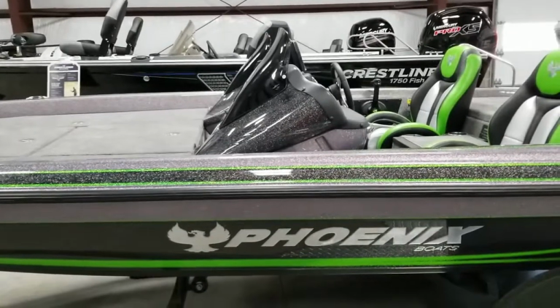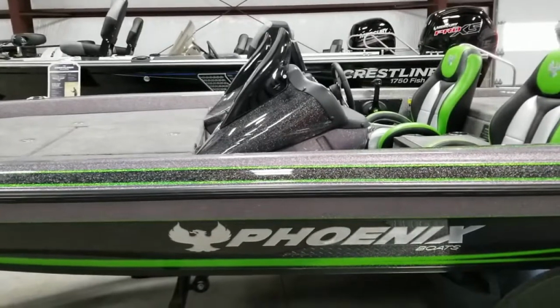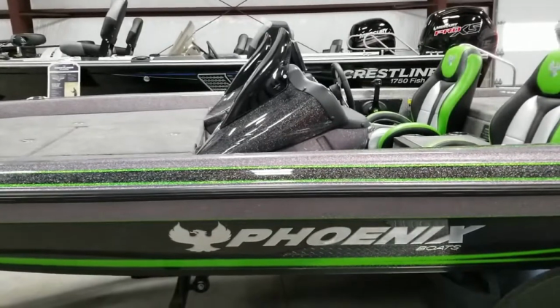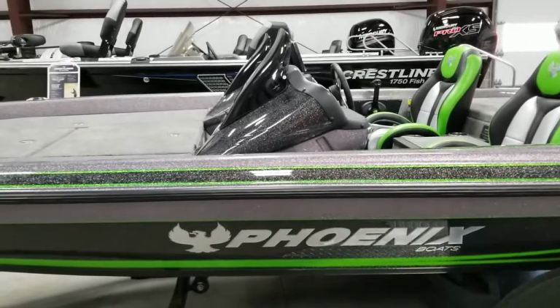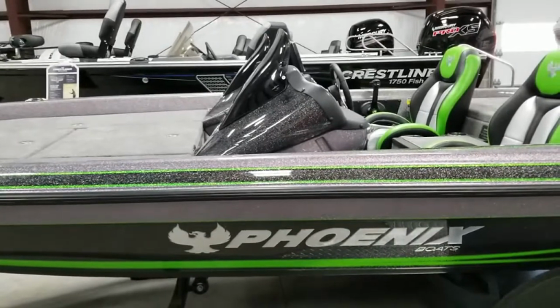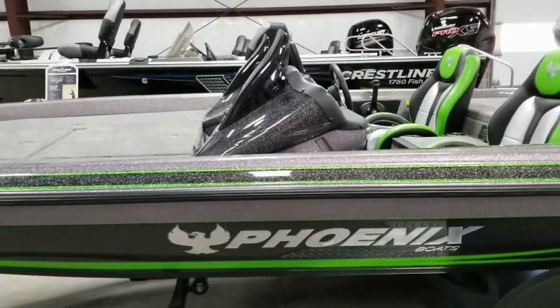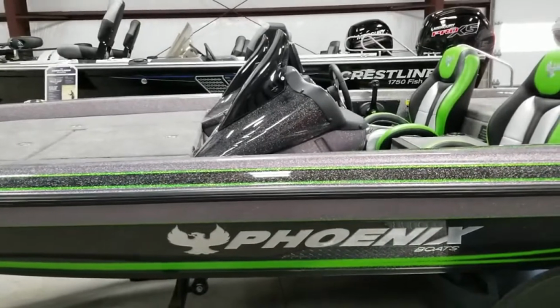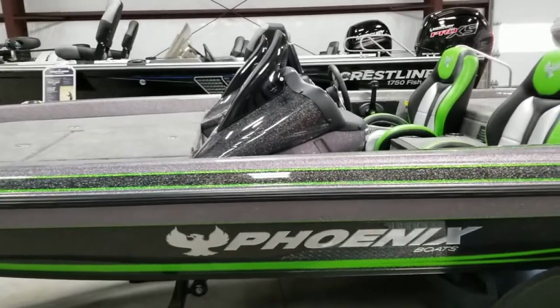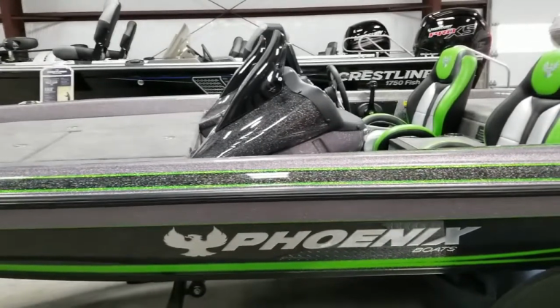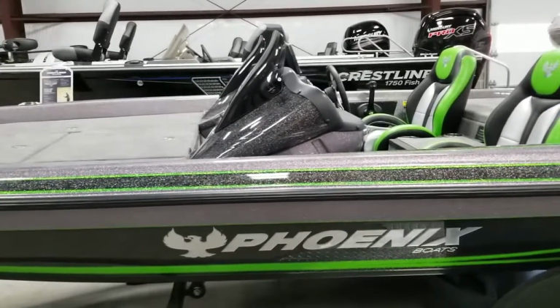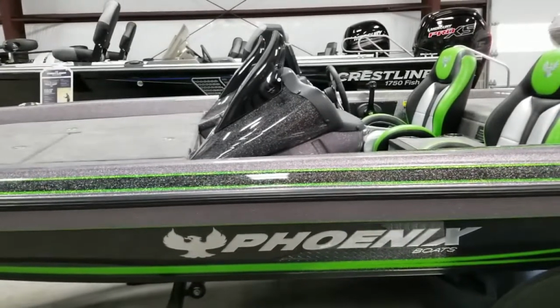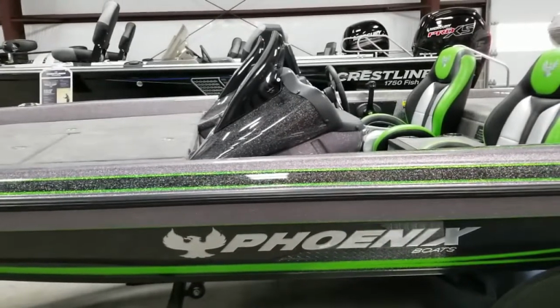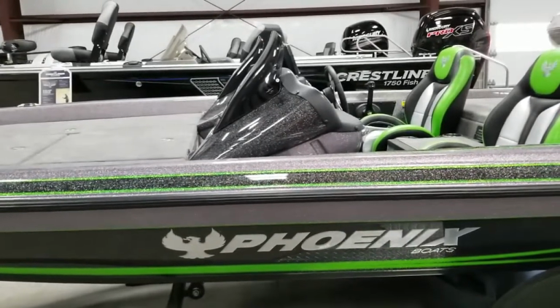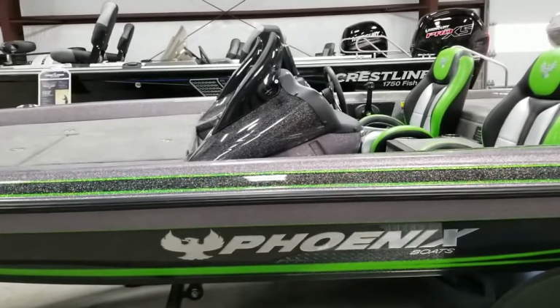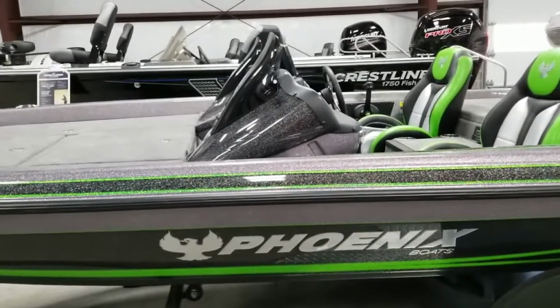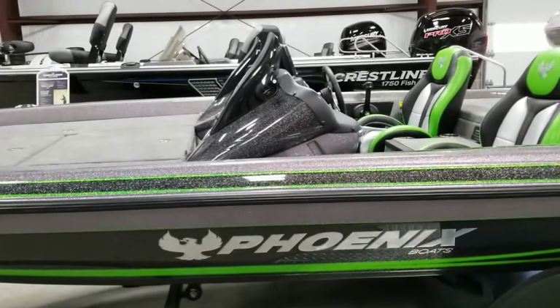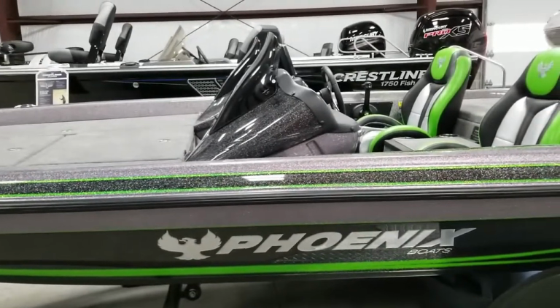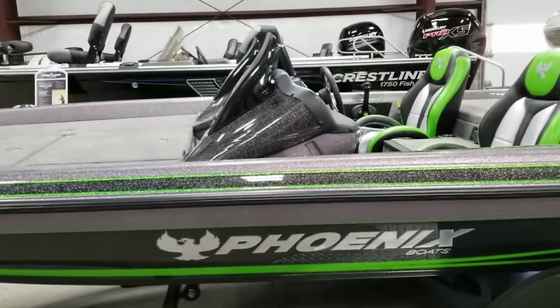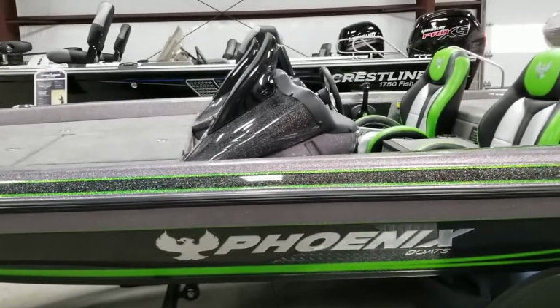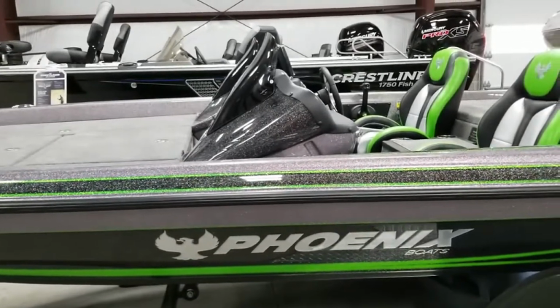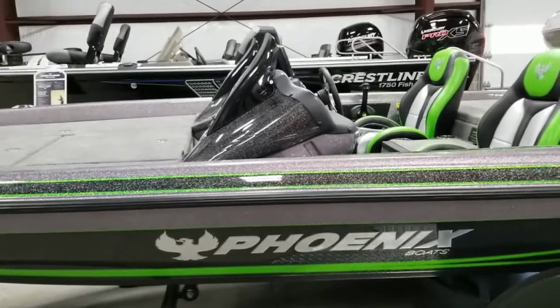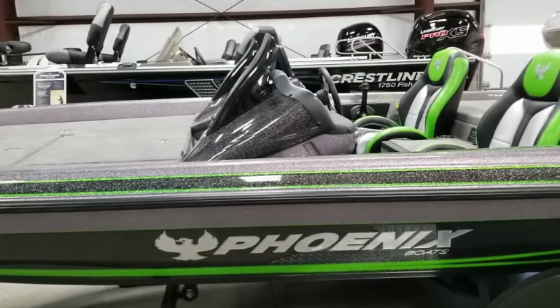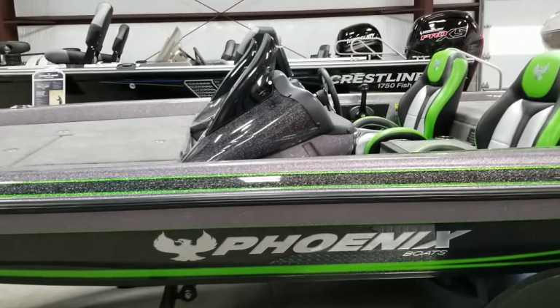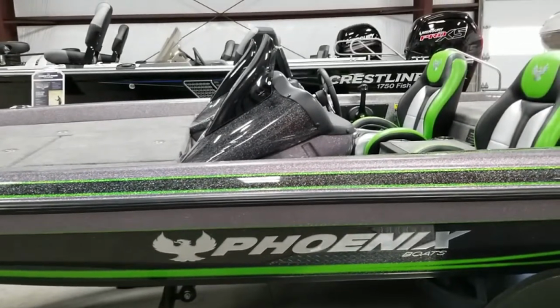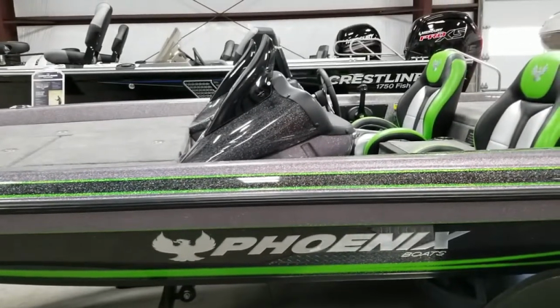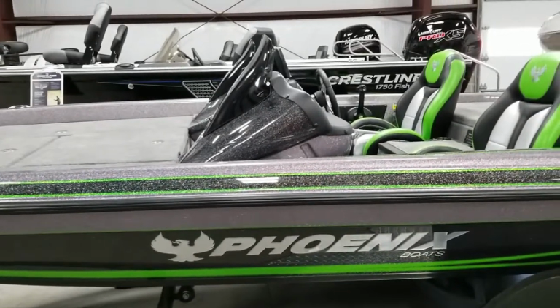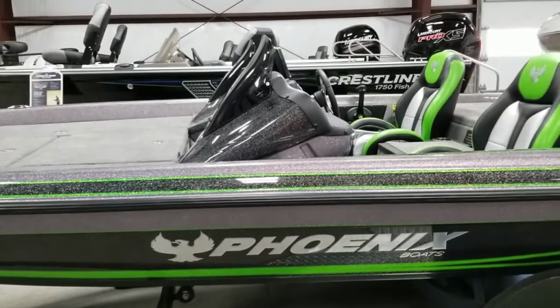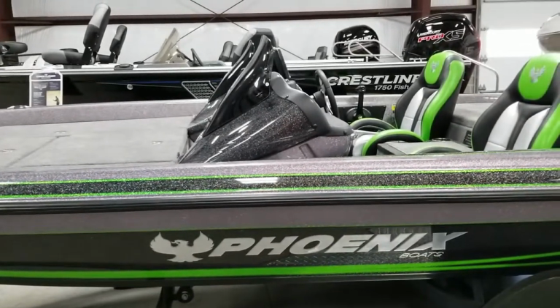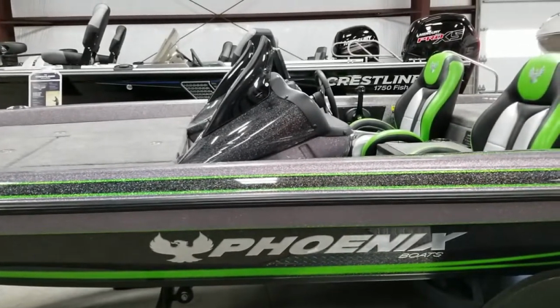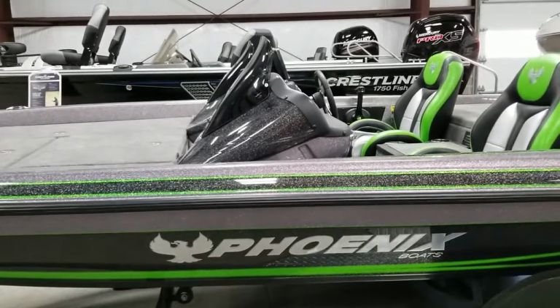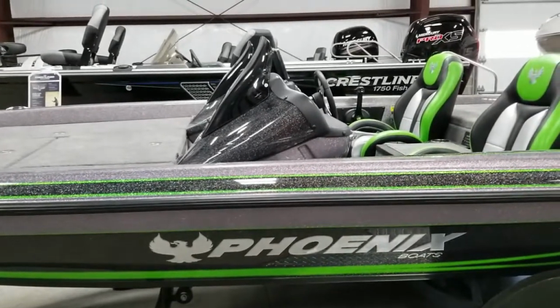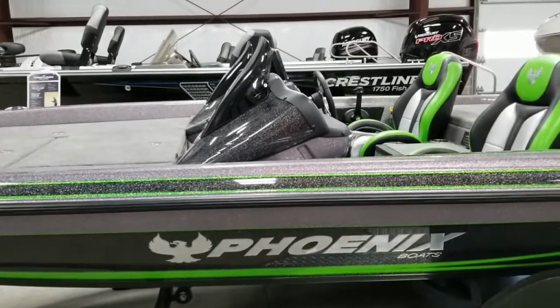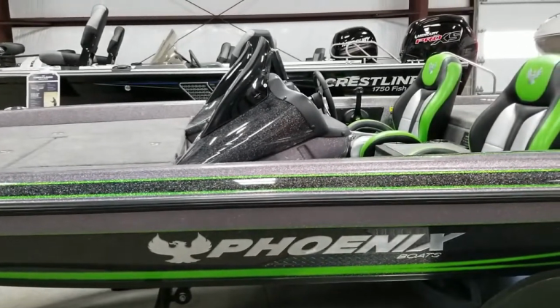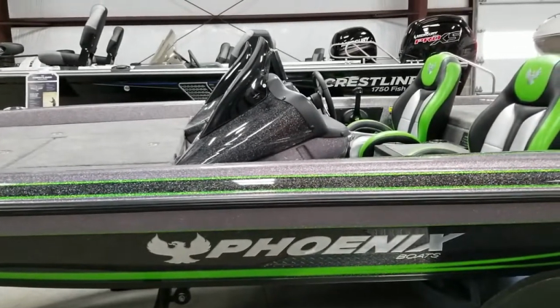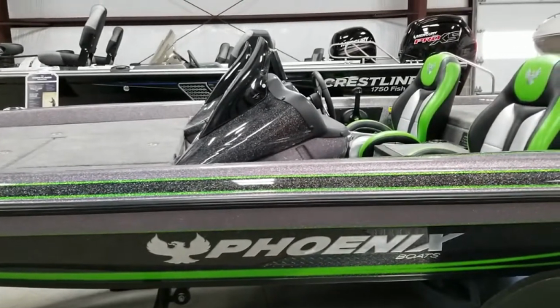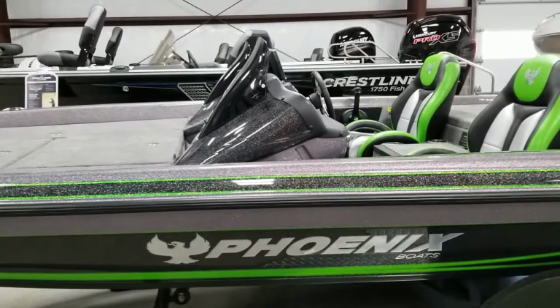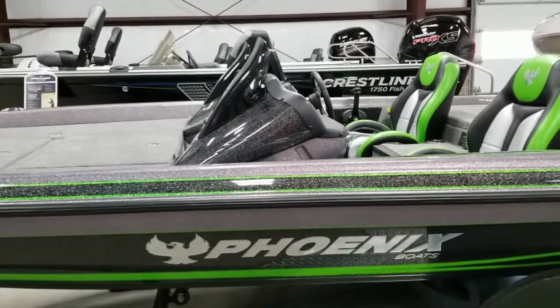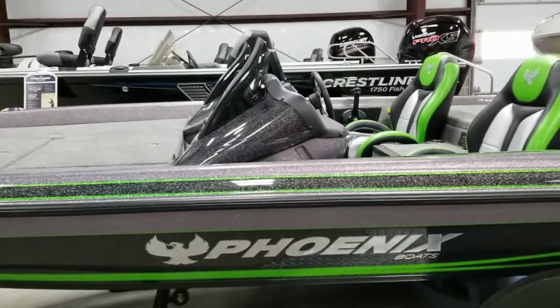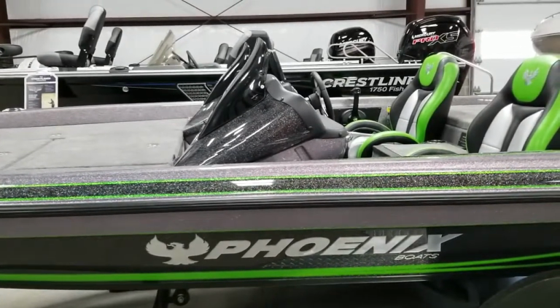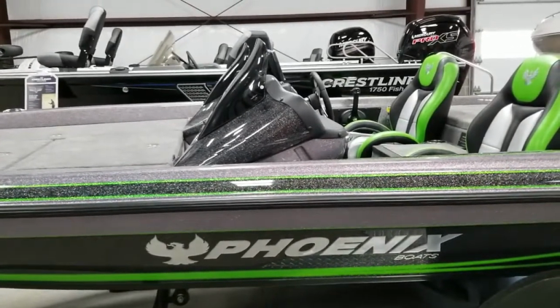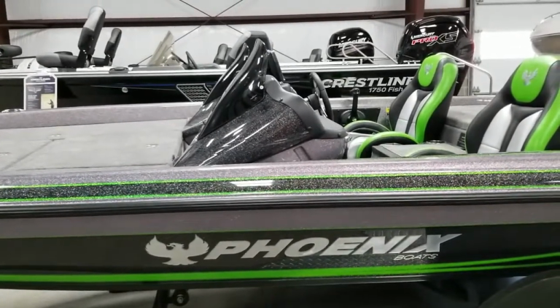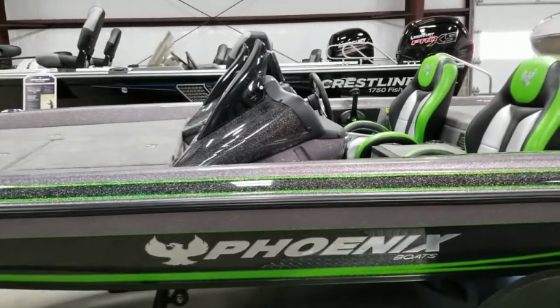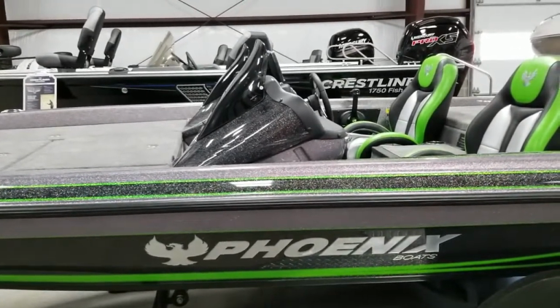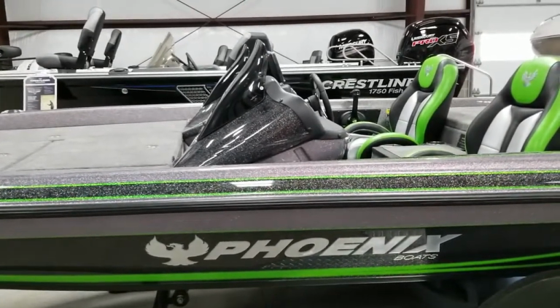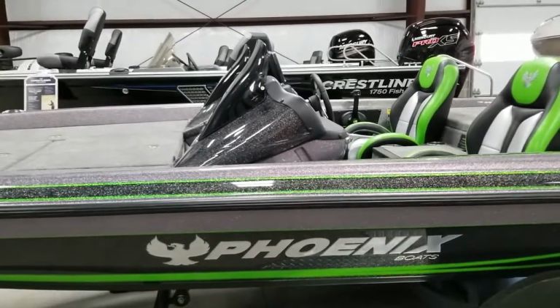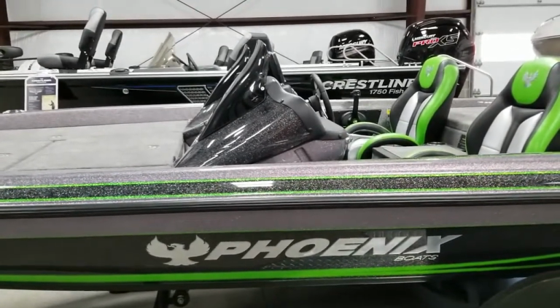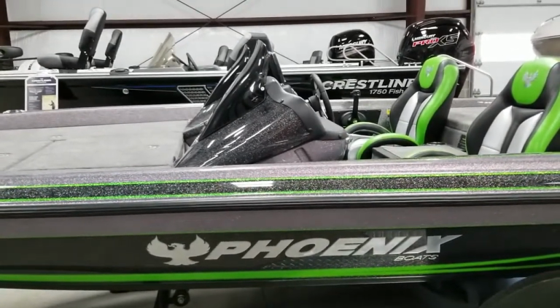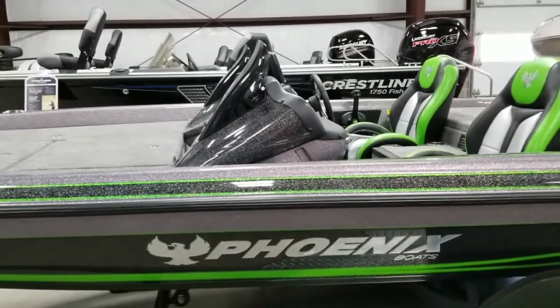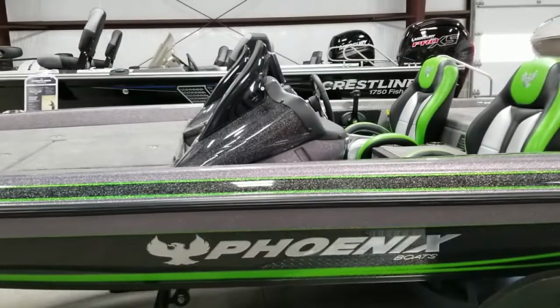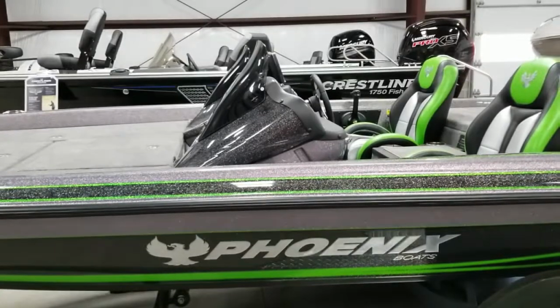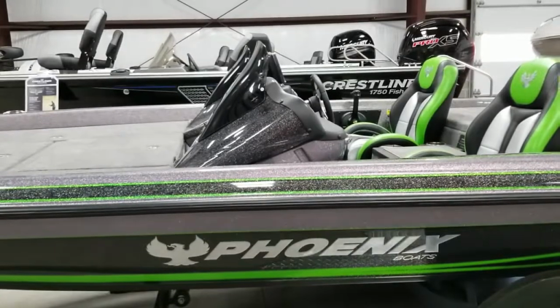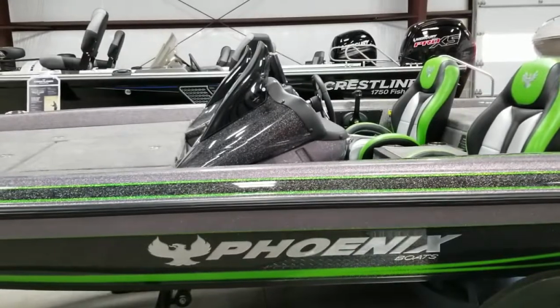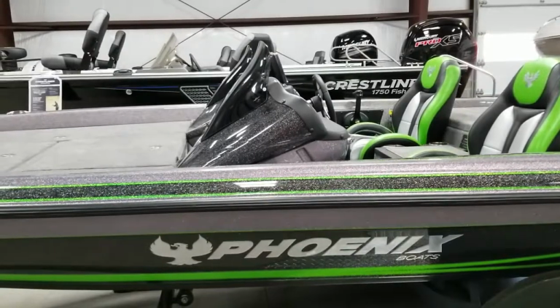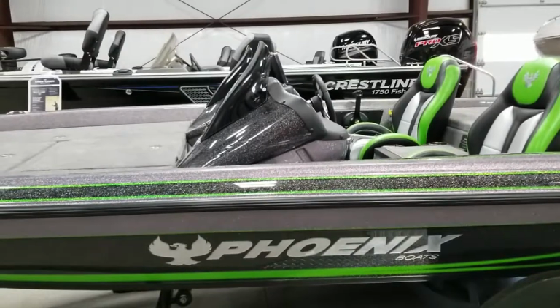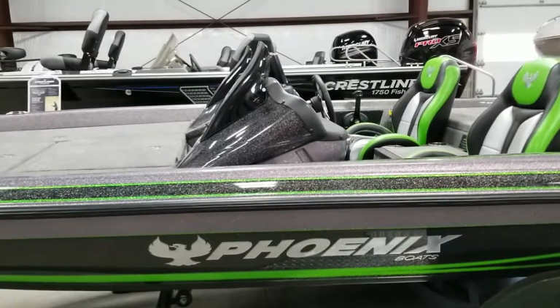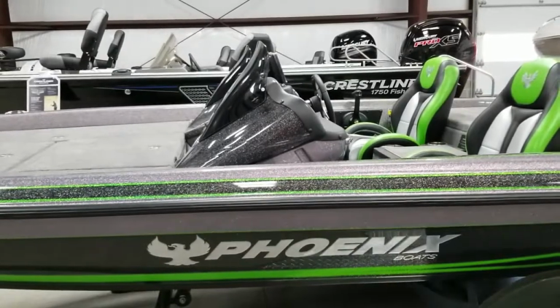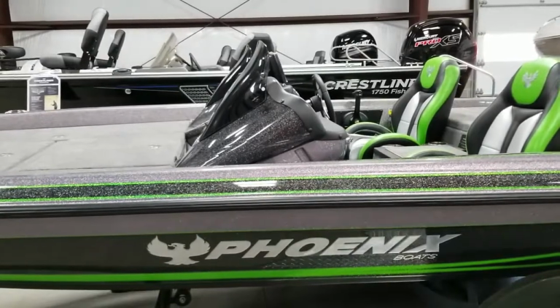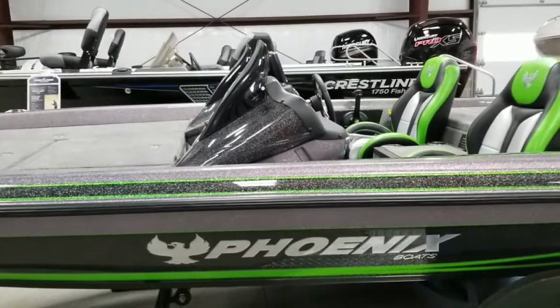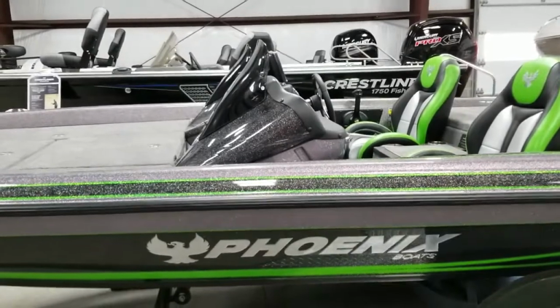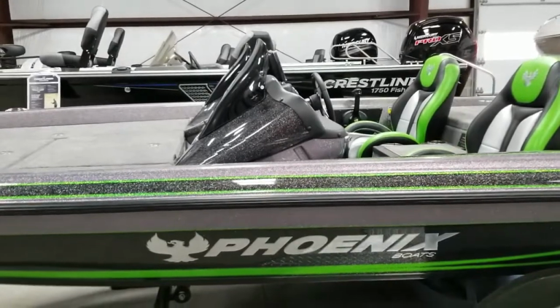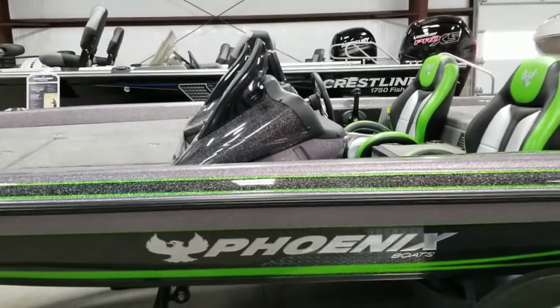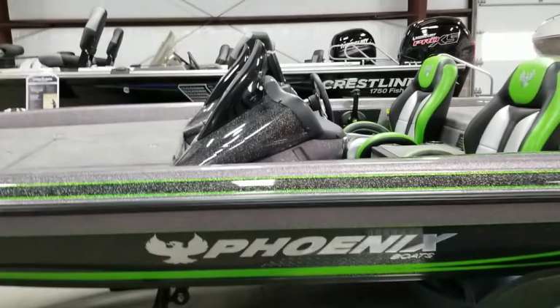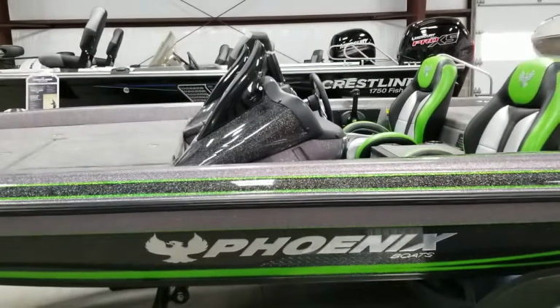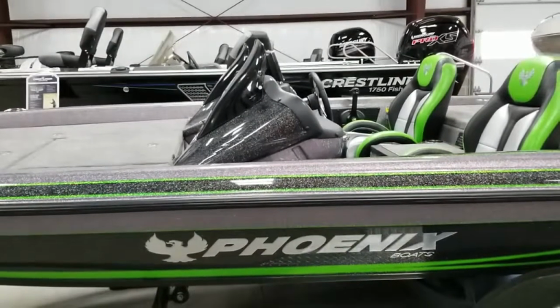Come out and take a look at our Phoenix boats. Get with one of our guys and we can find the boat that will fit your needs. Have a great day.